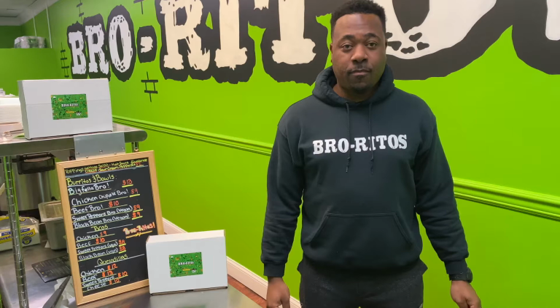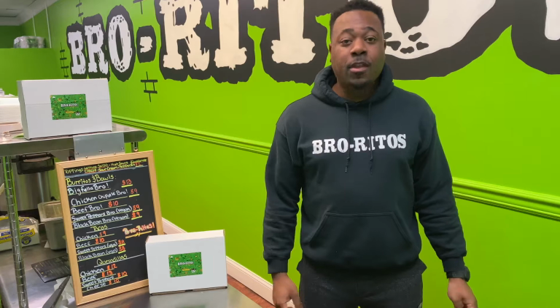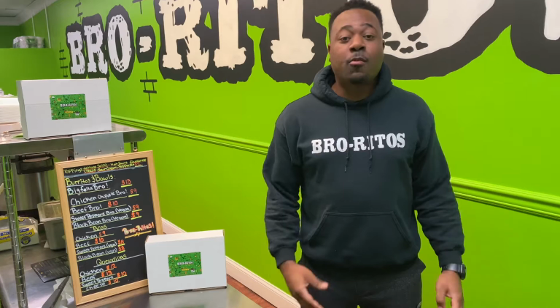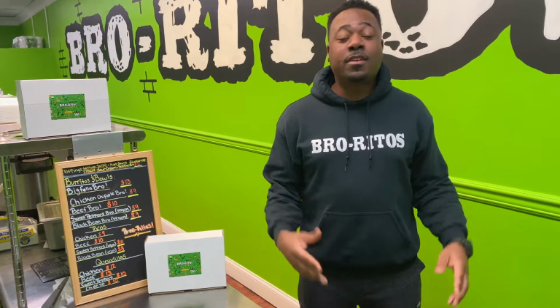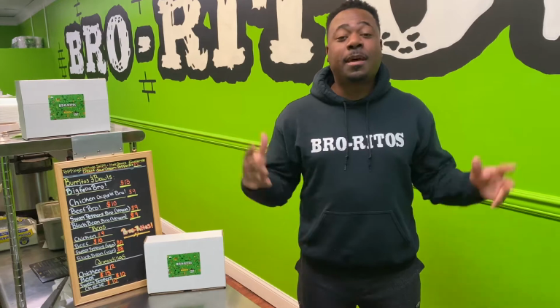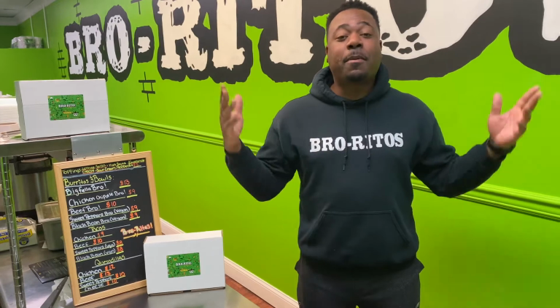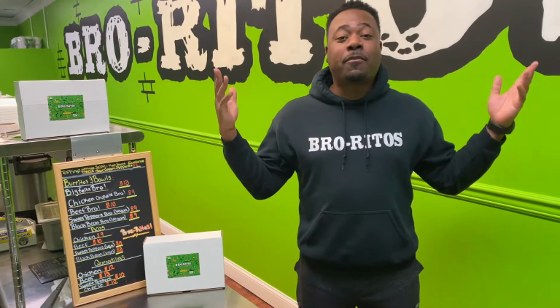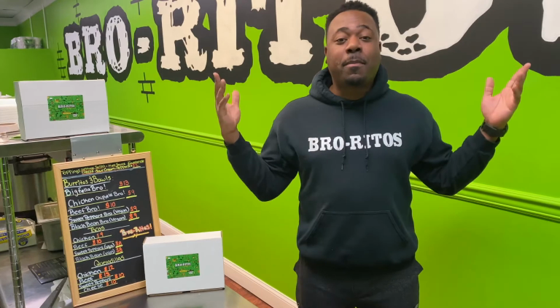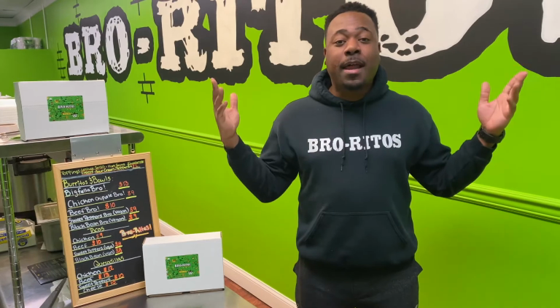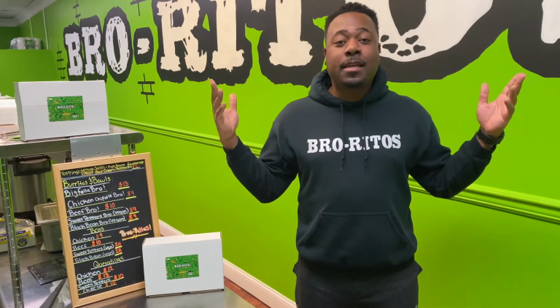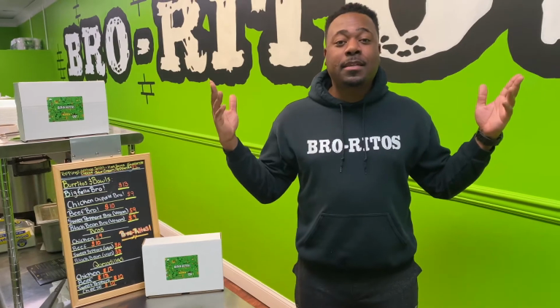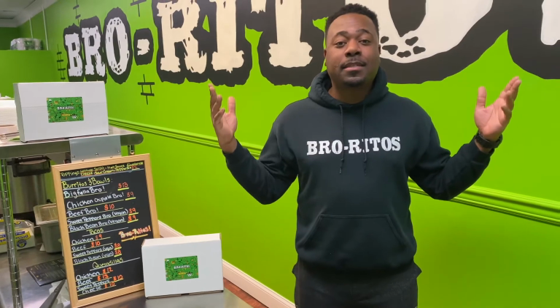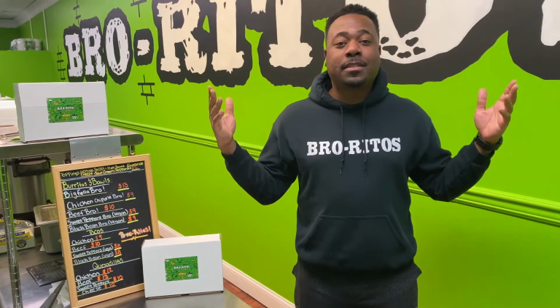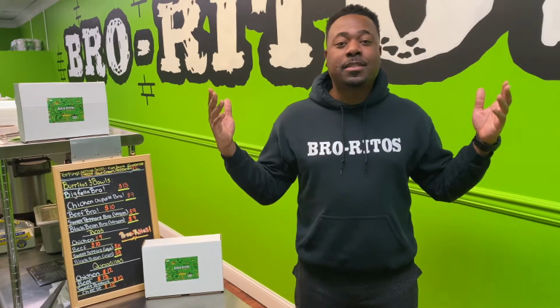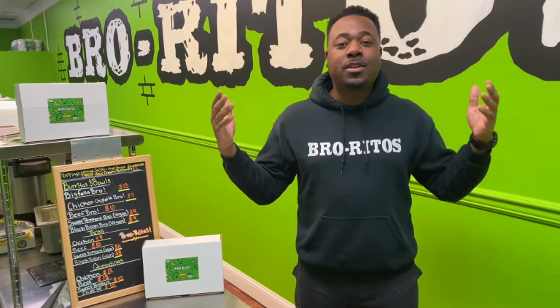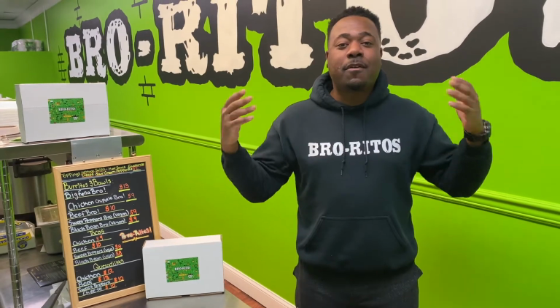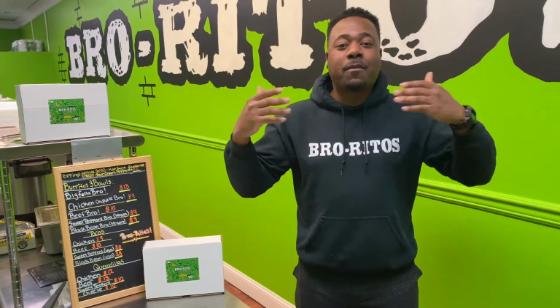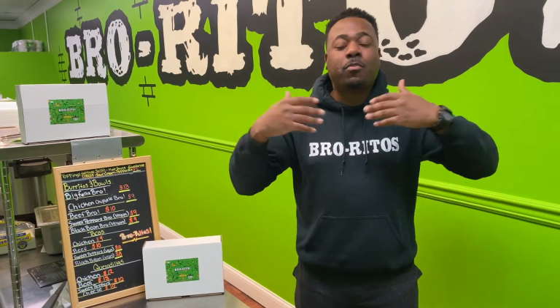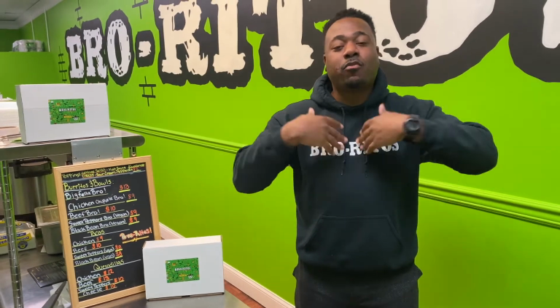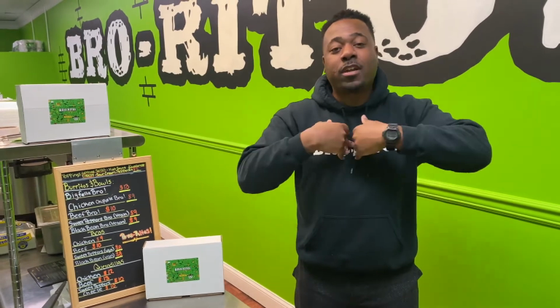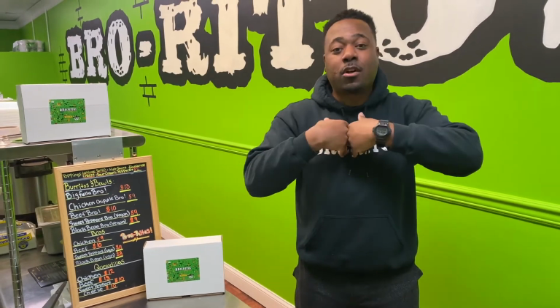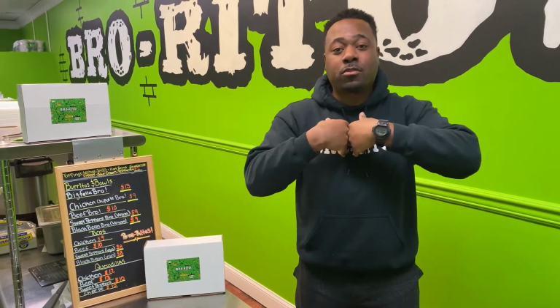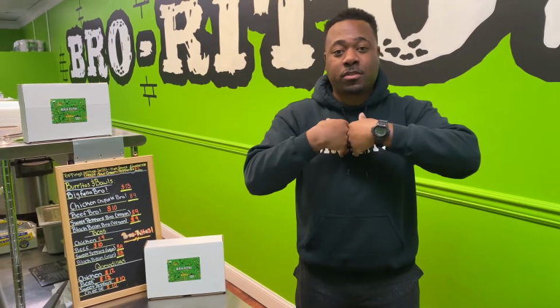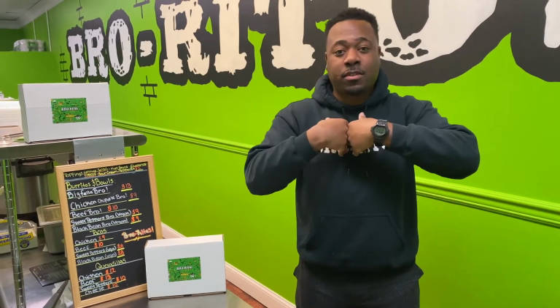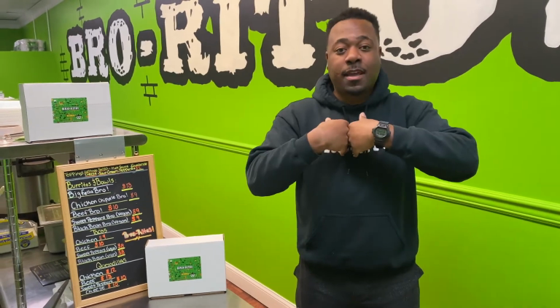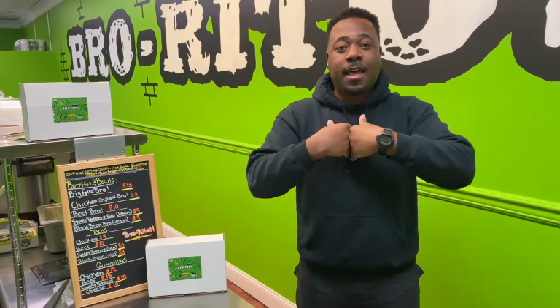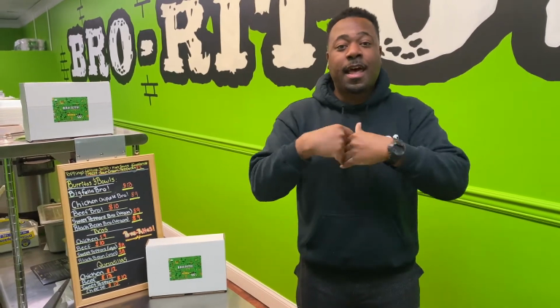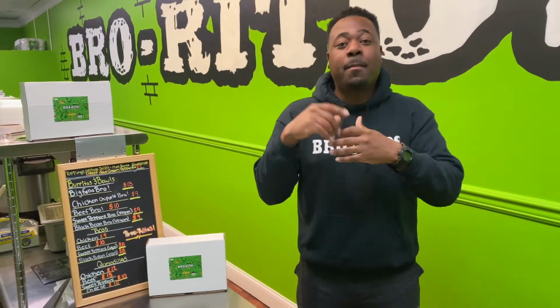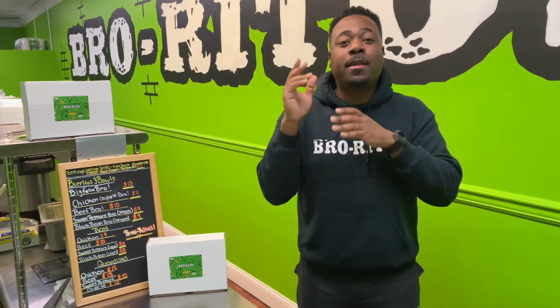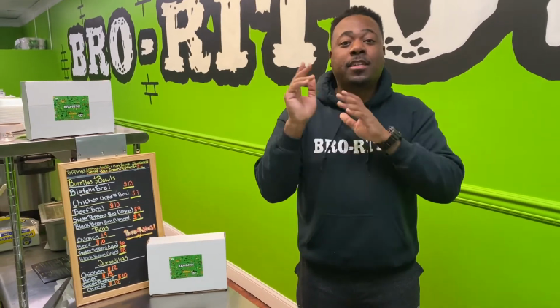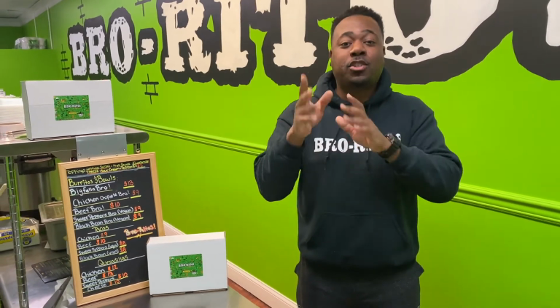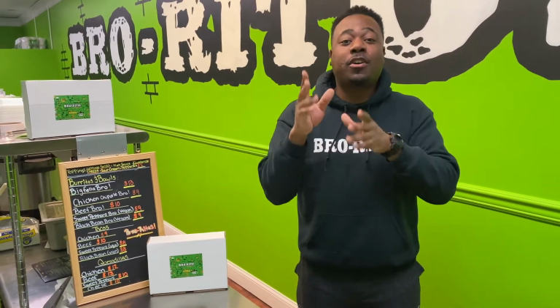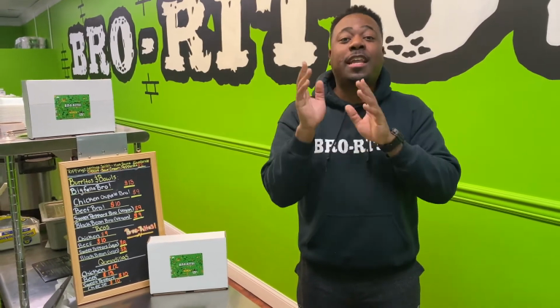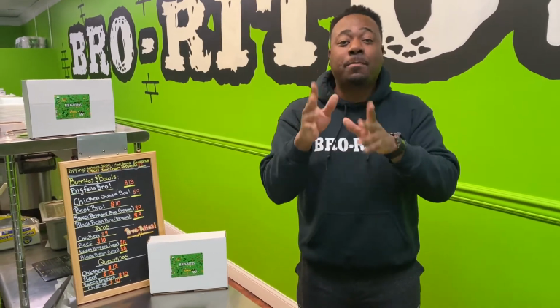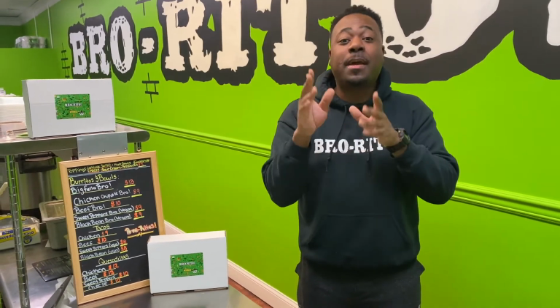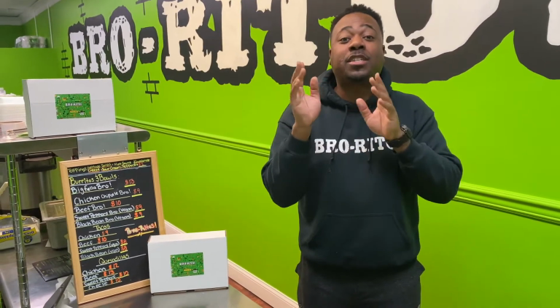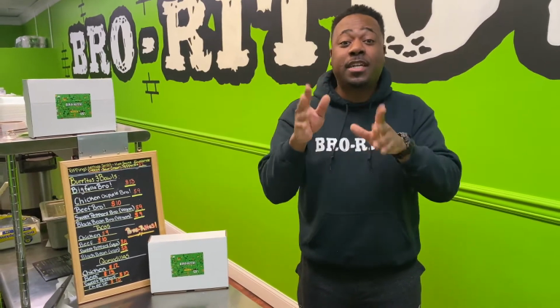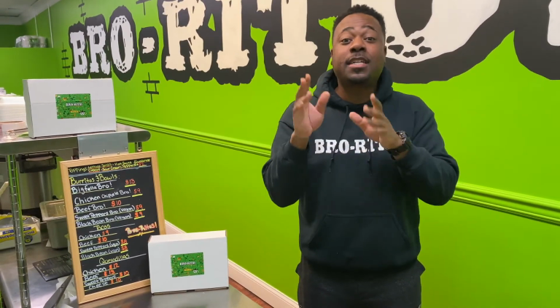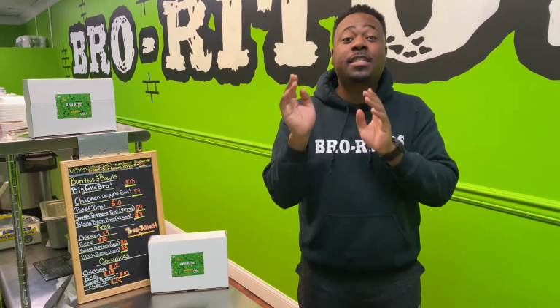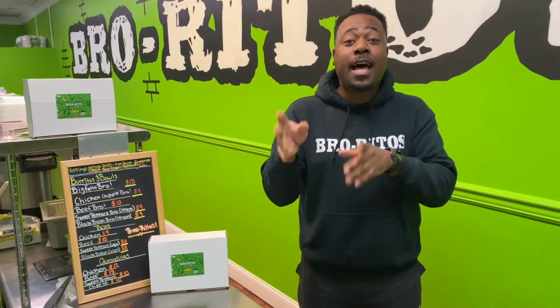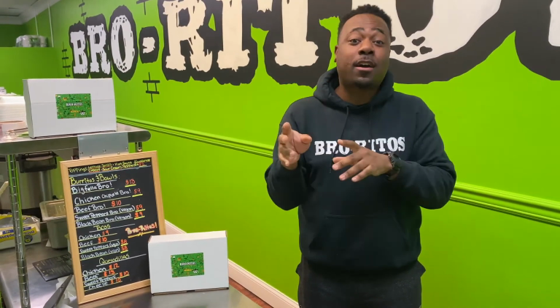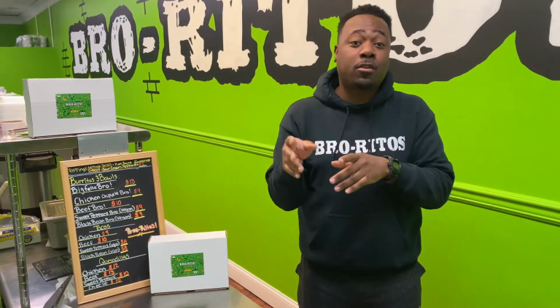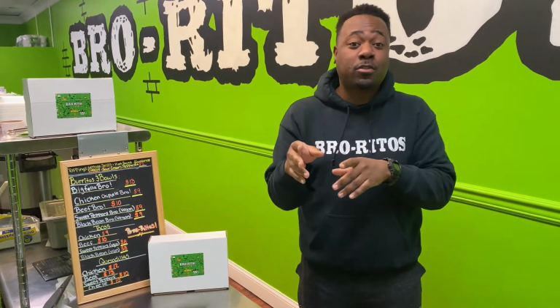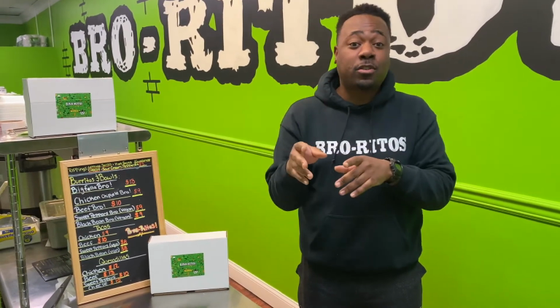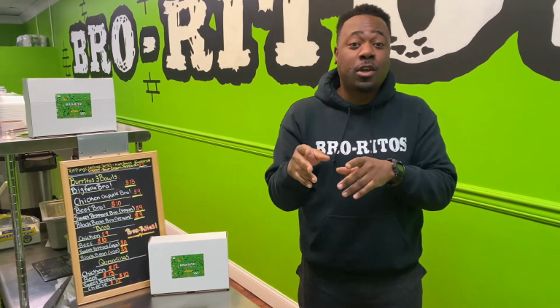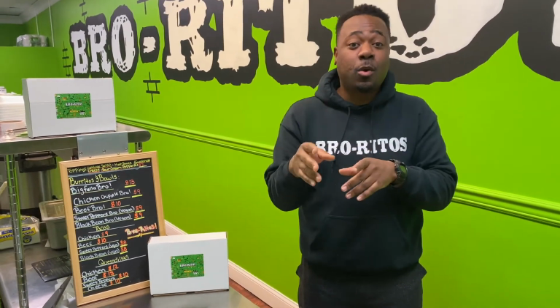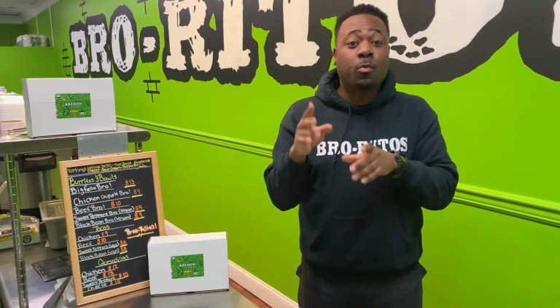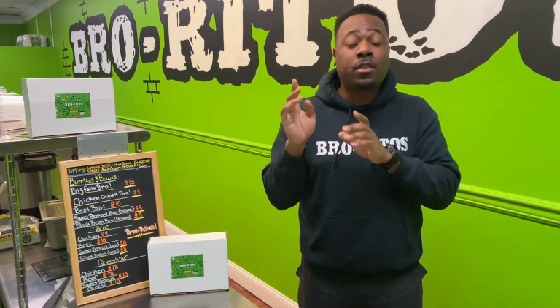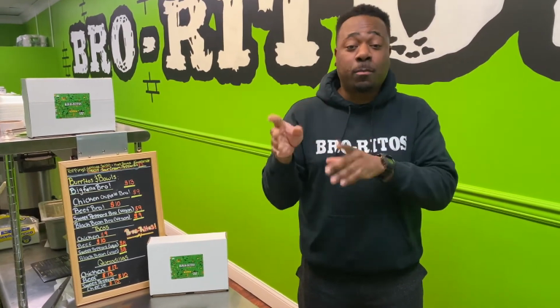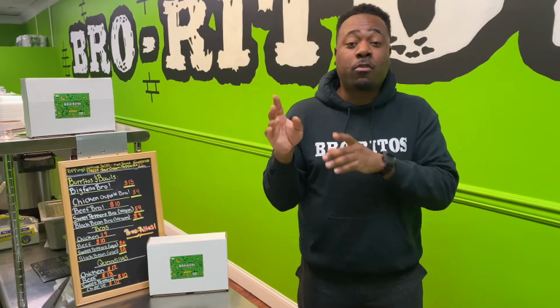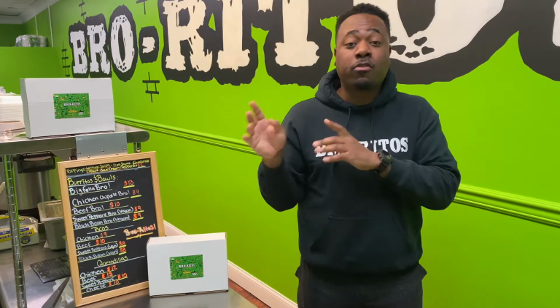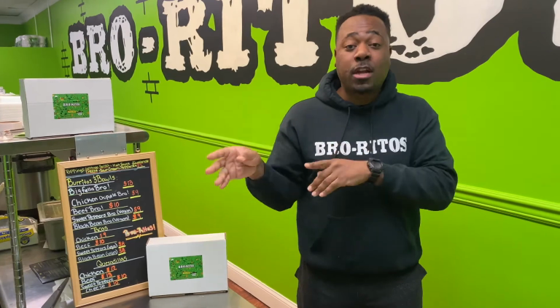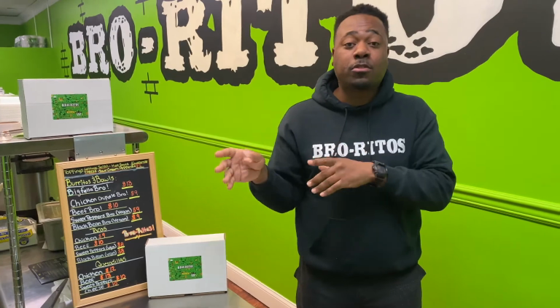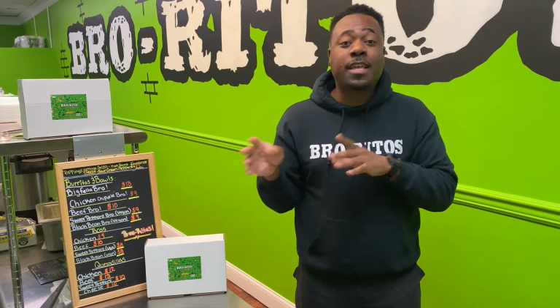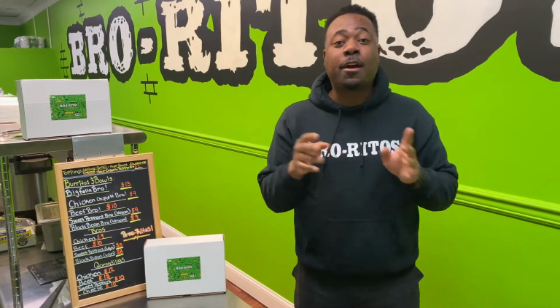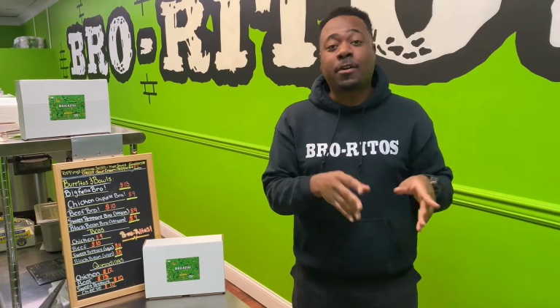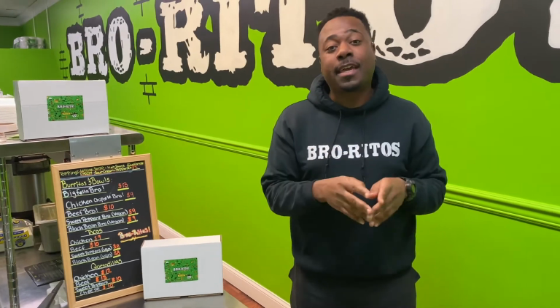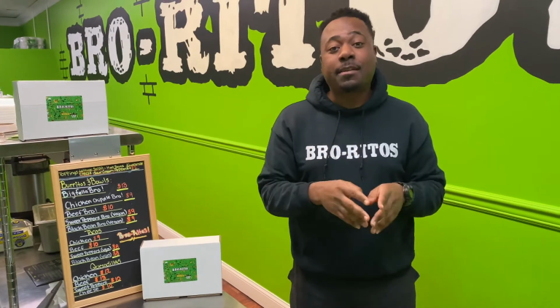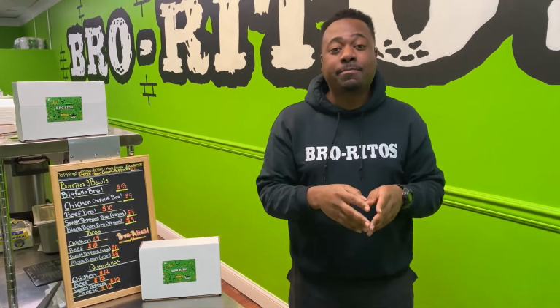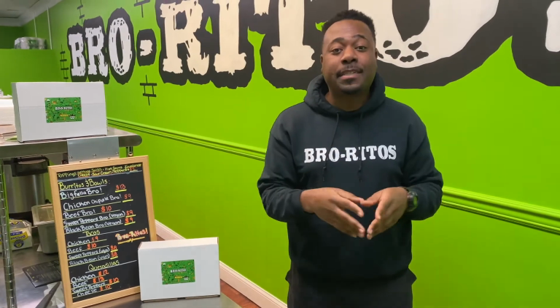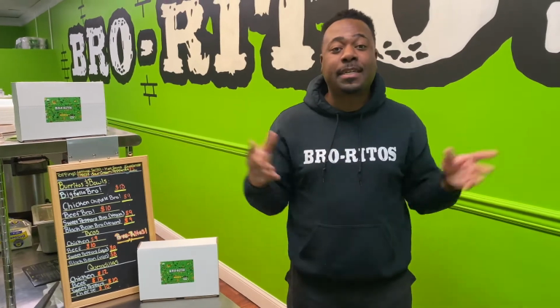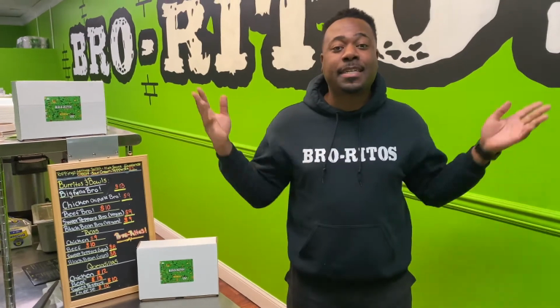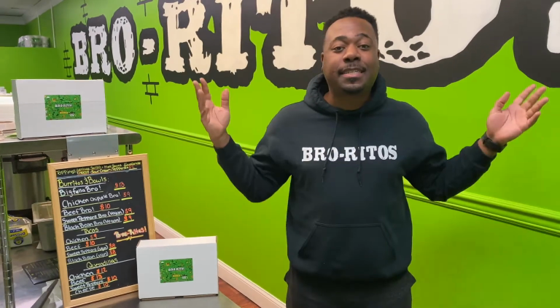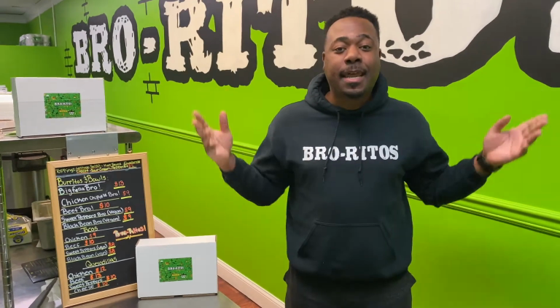What's up everybody? This is John from Burritos. I'm about to show you how to make chicken tacos with the Burritos Taco Kit. Let's get it.